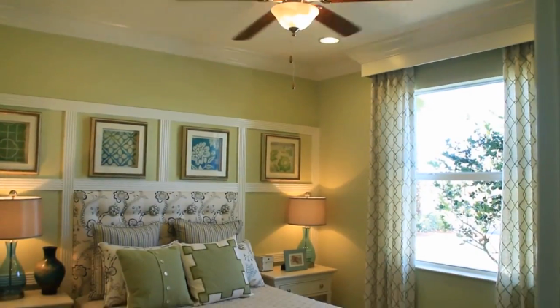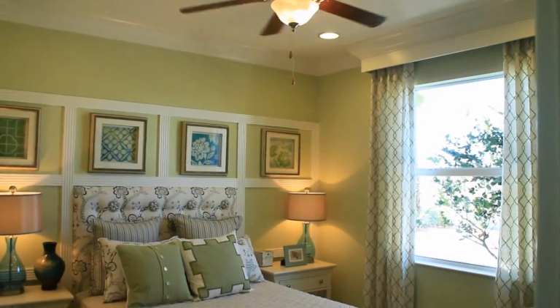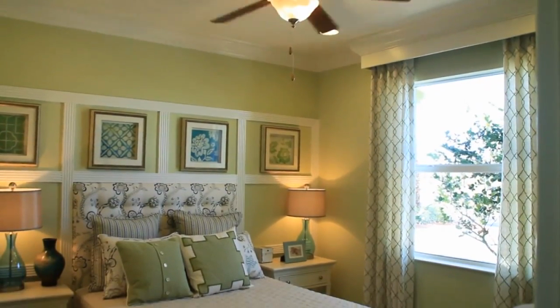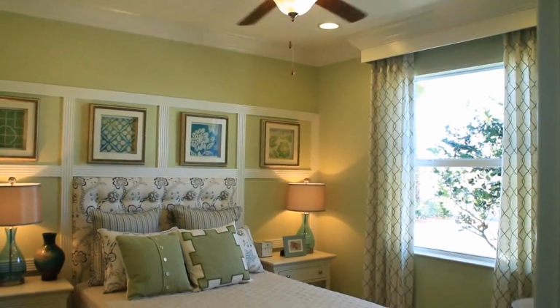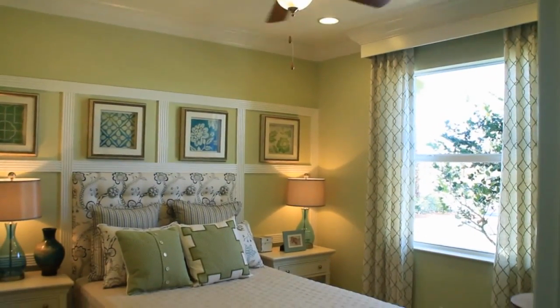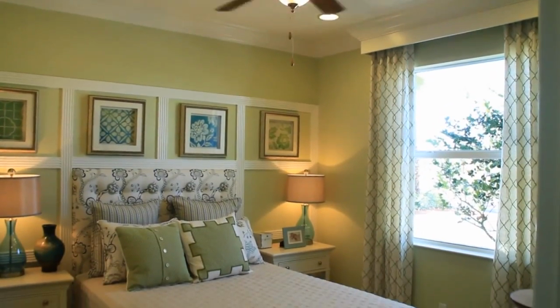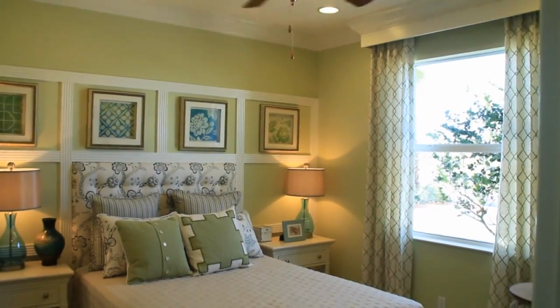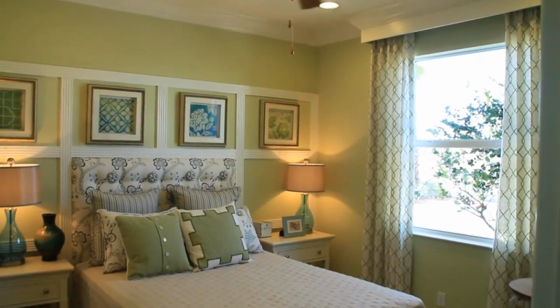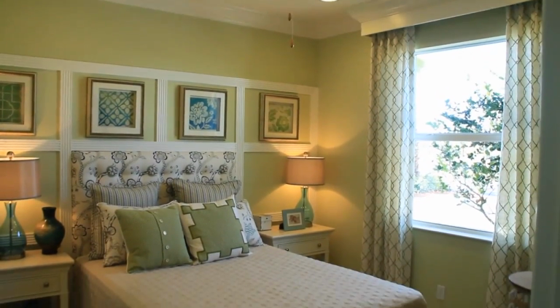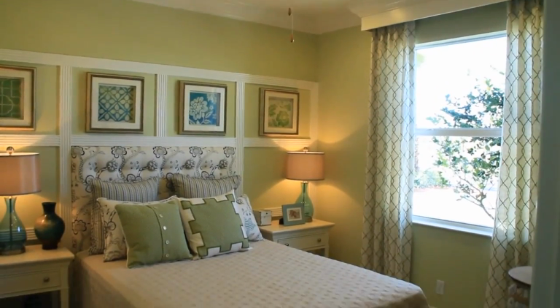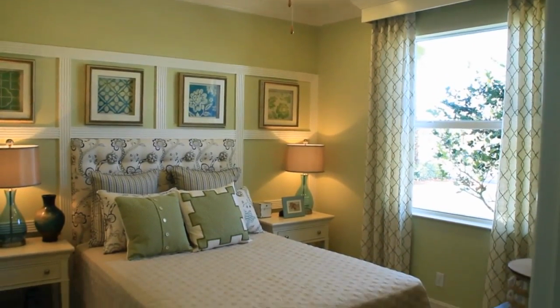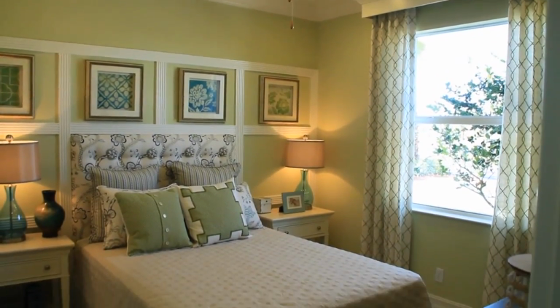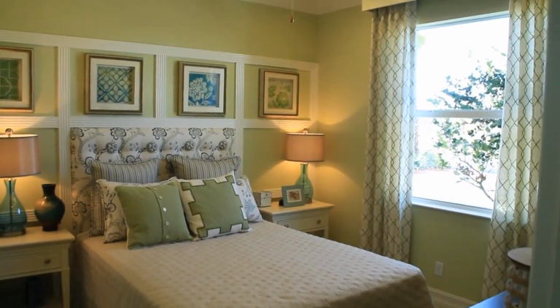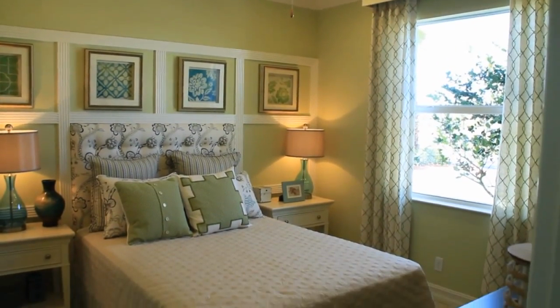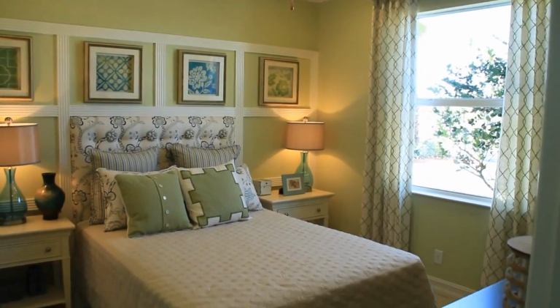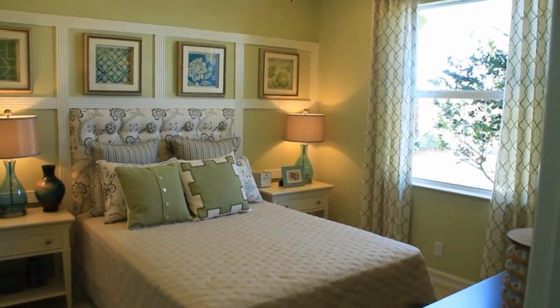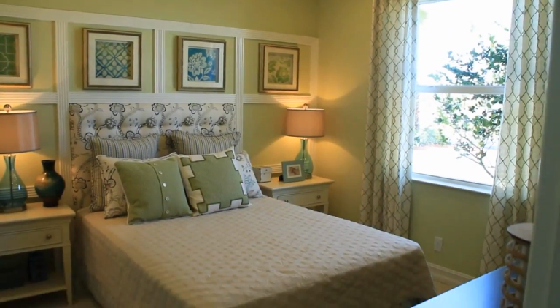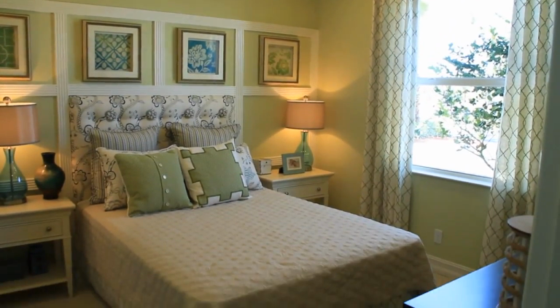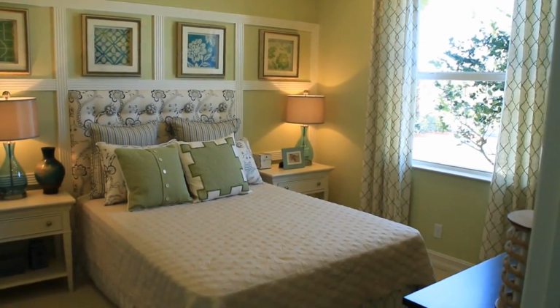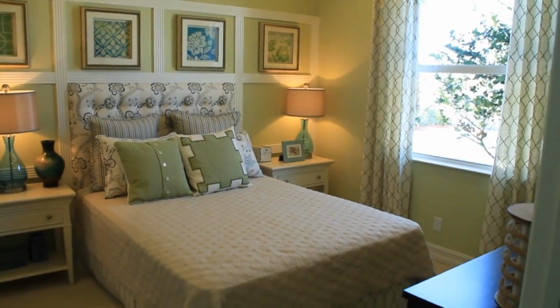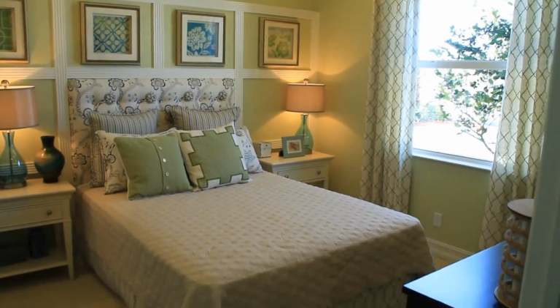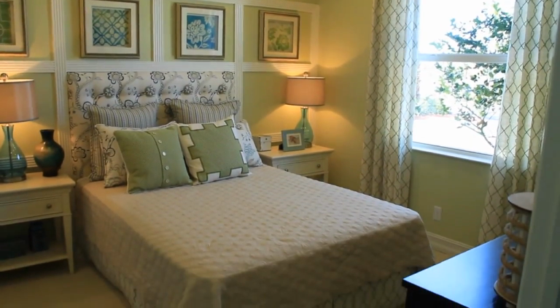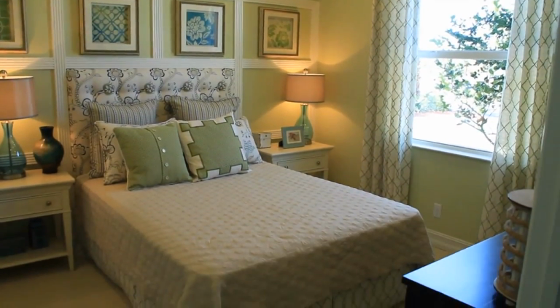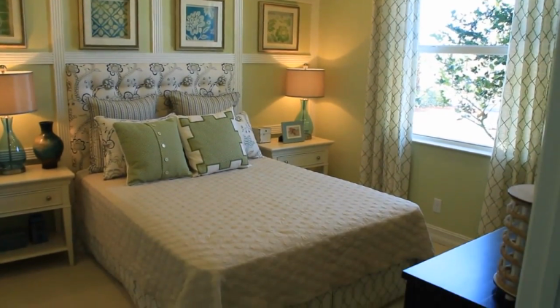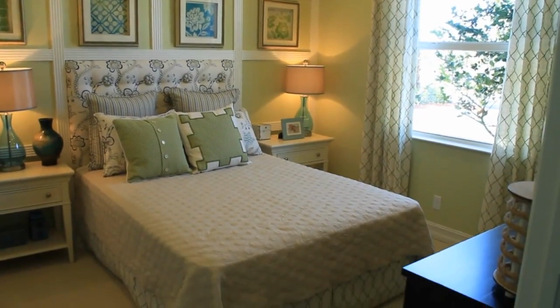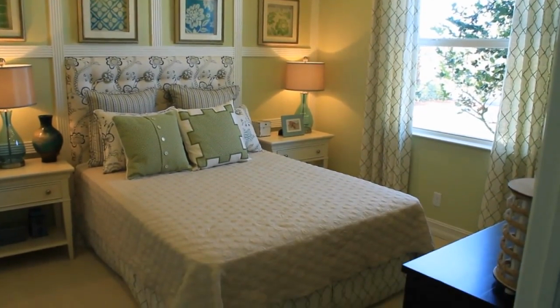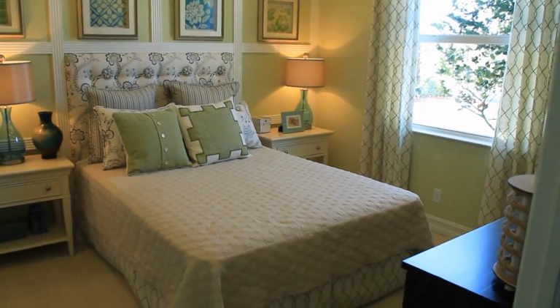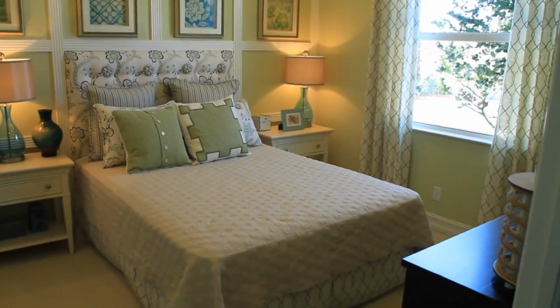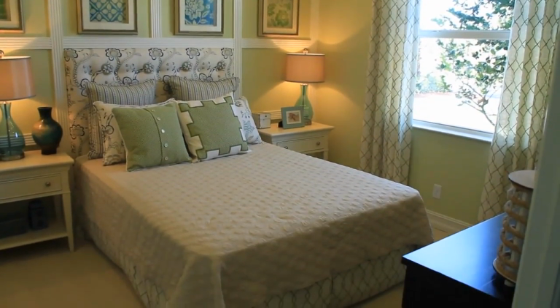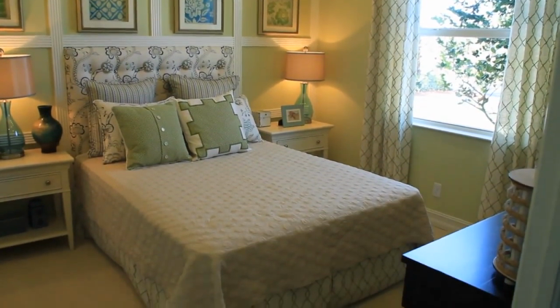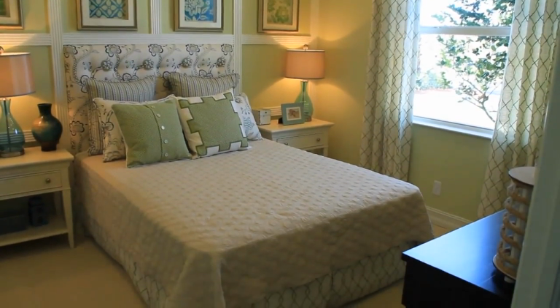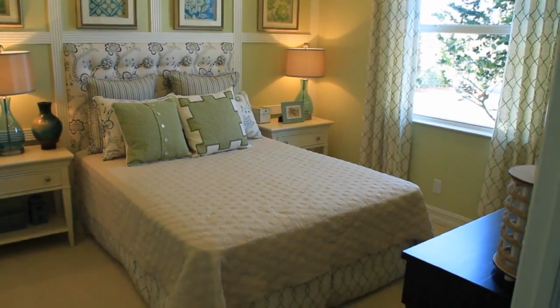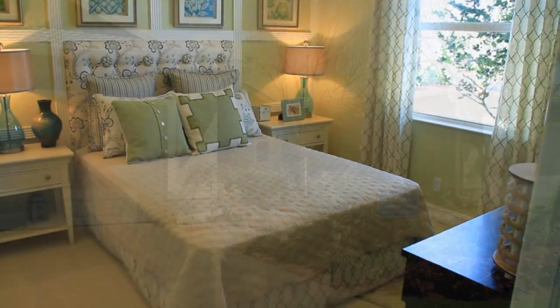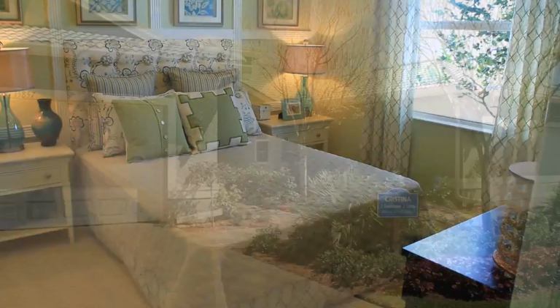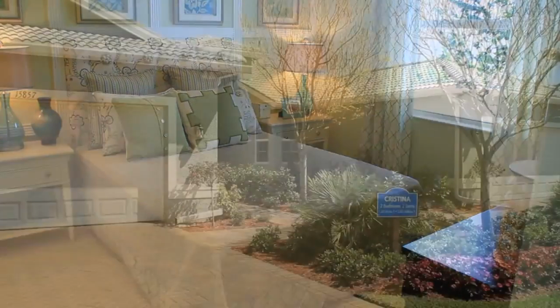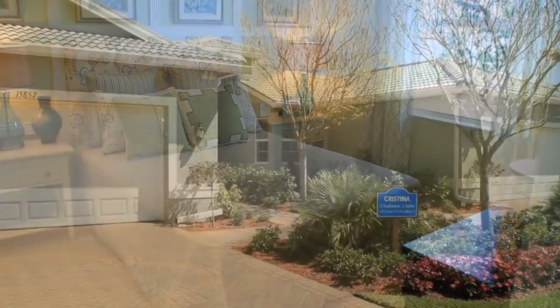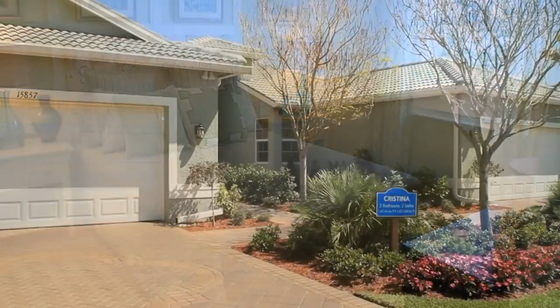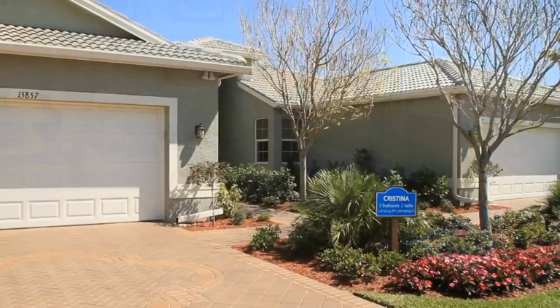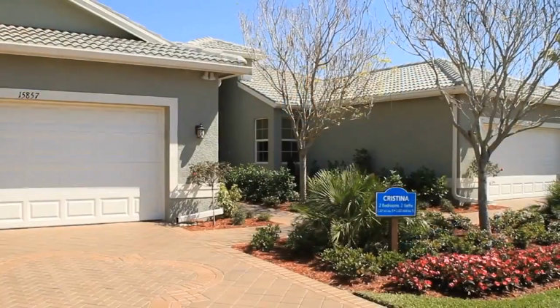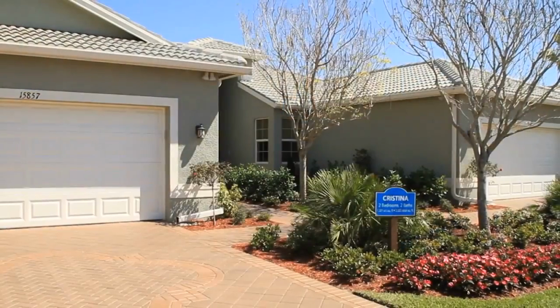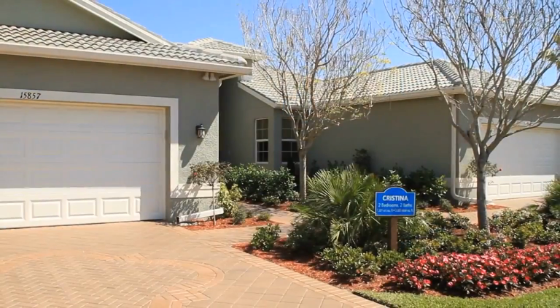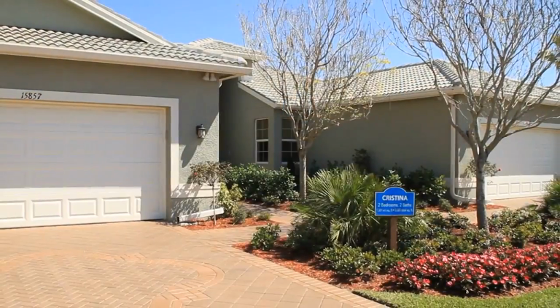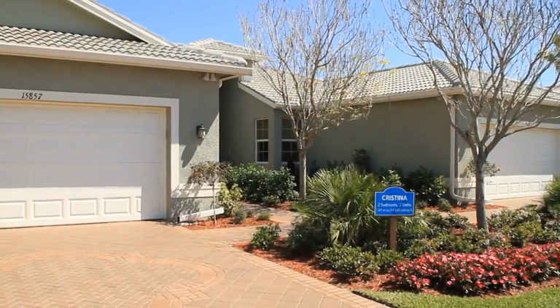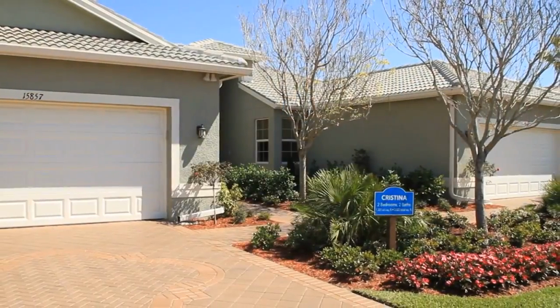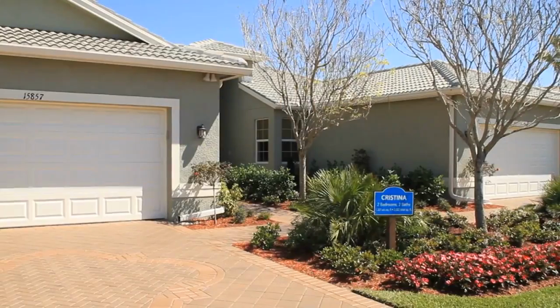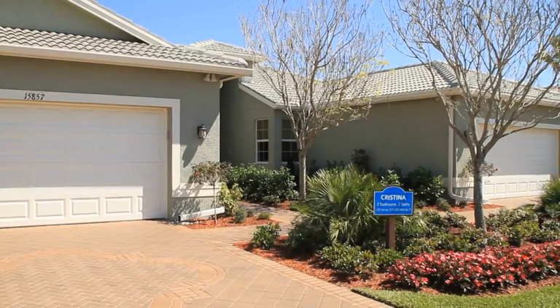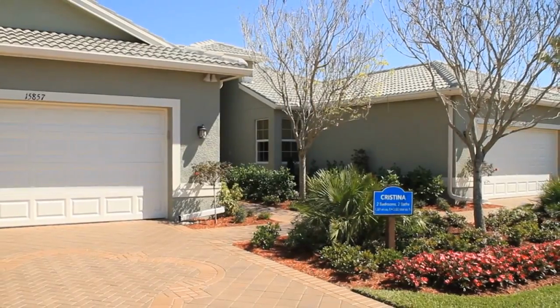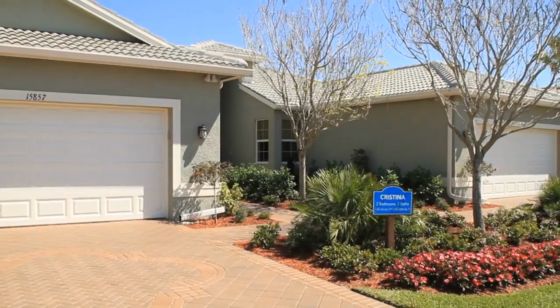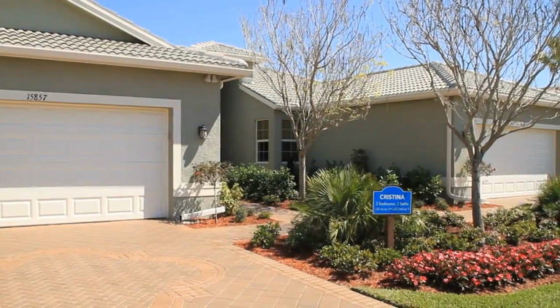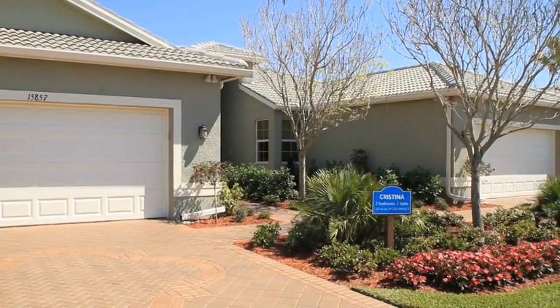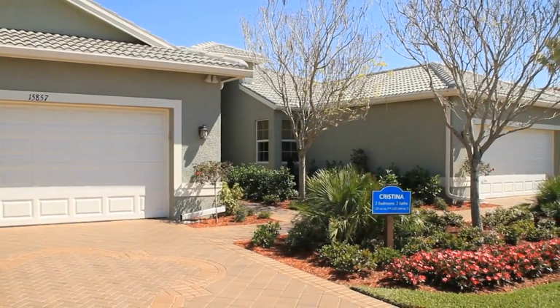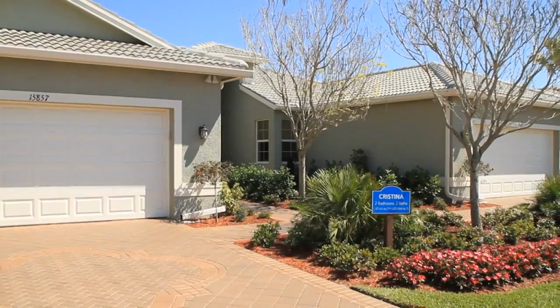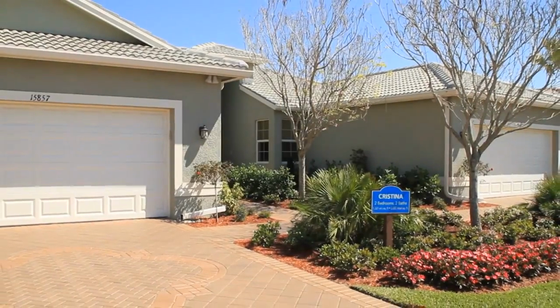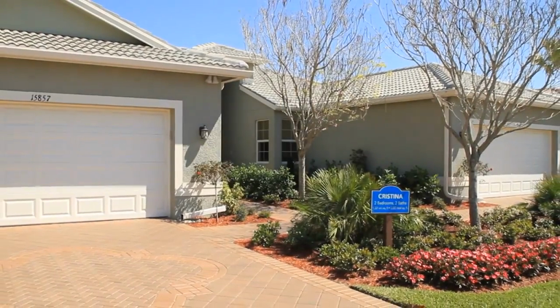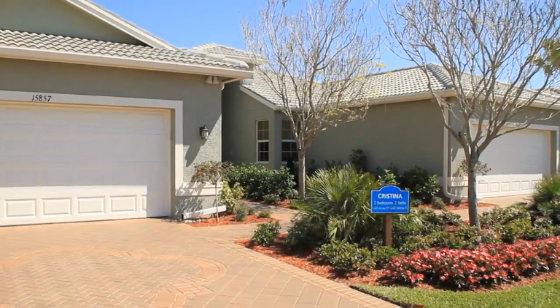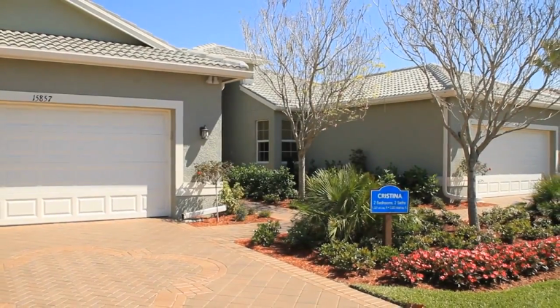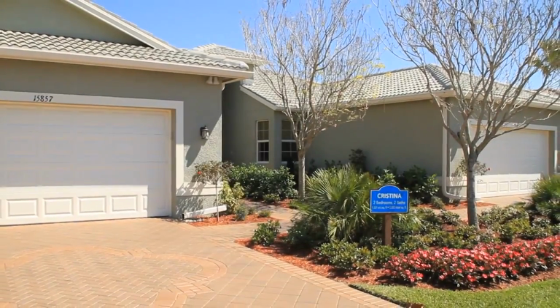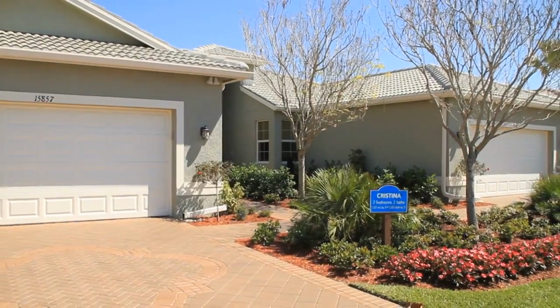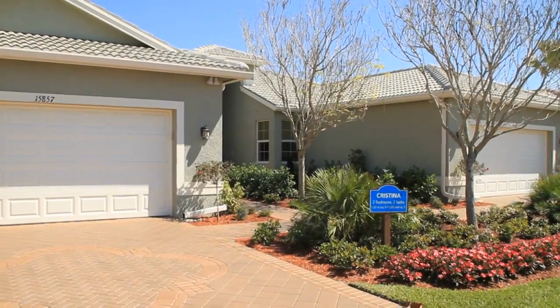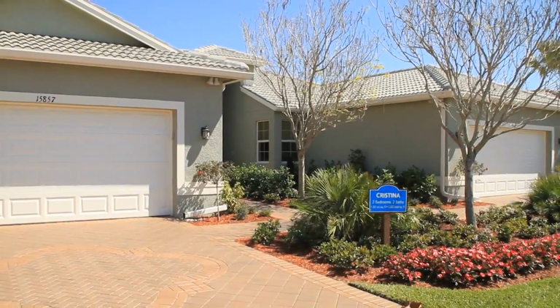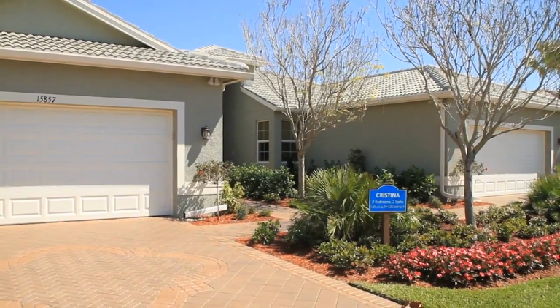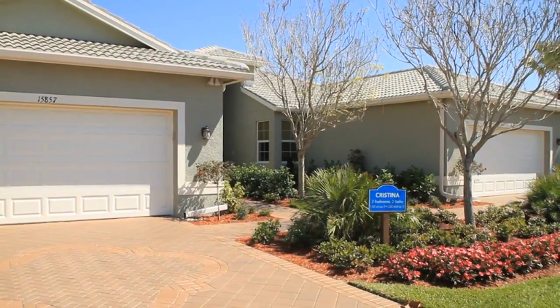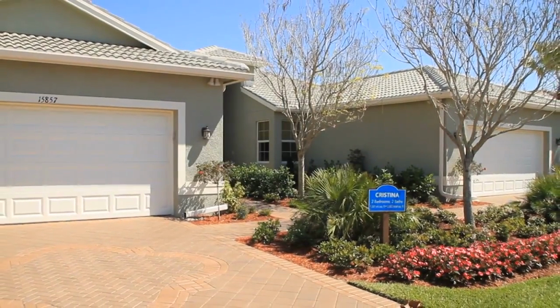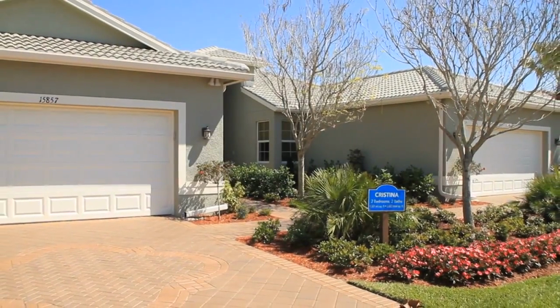Your second bedroom or den is at the front of the home. The Christina, by GL Home.